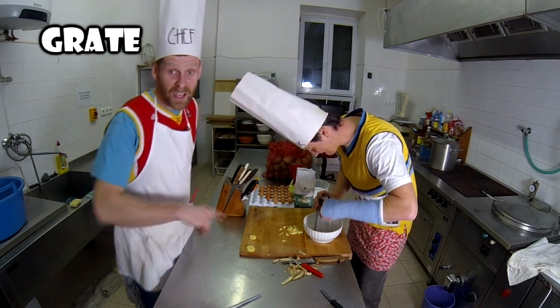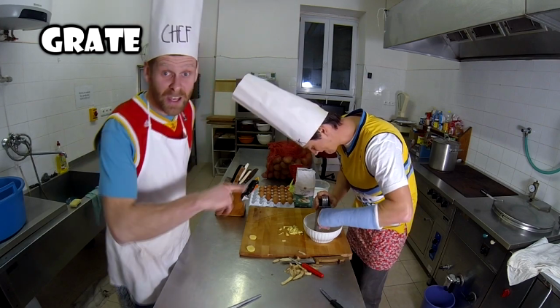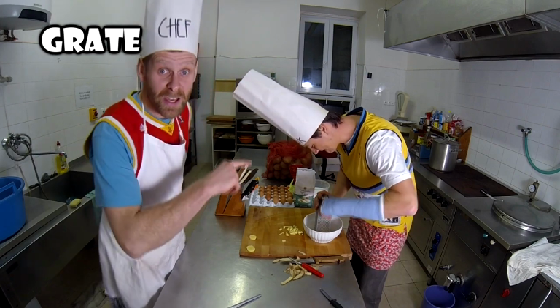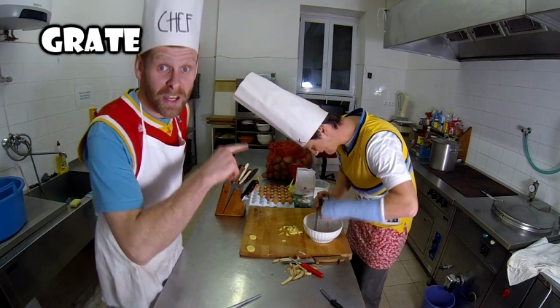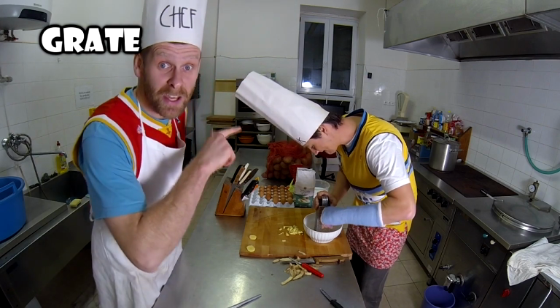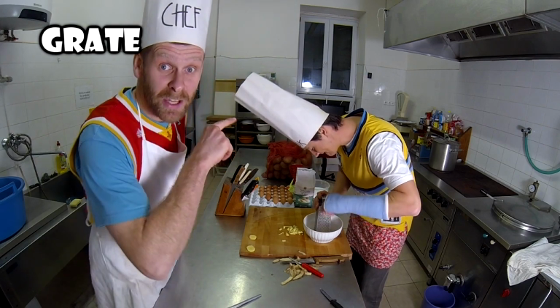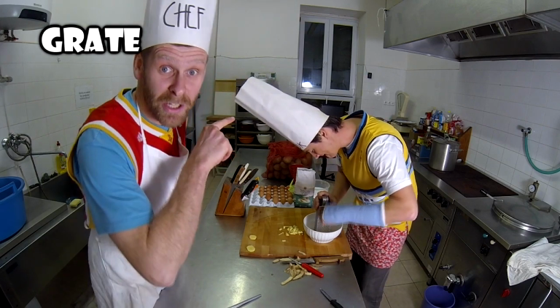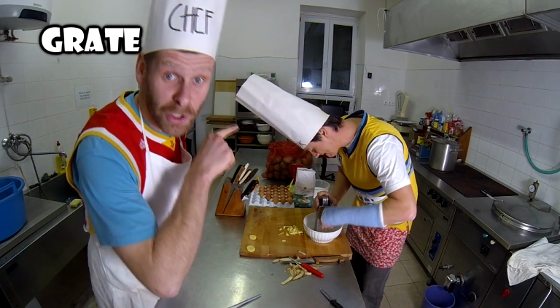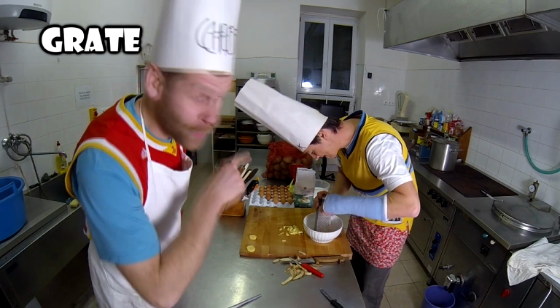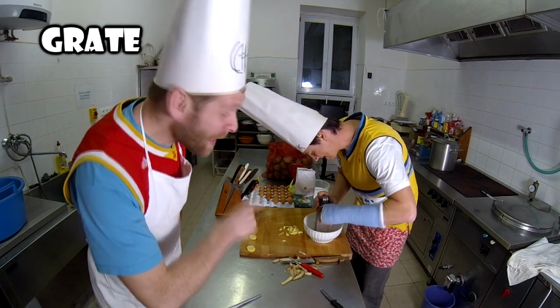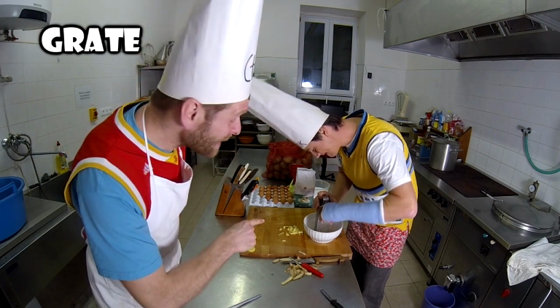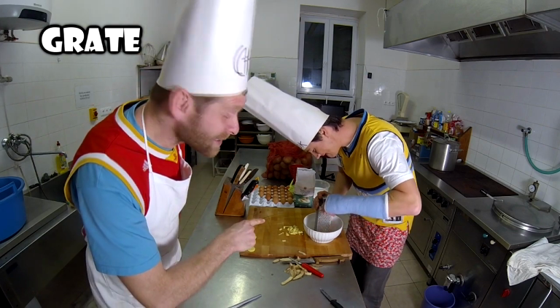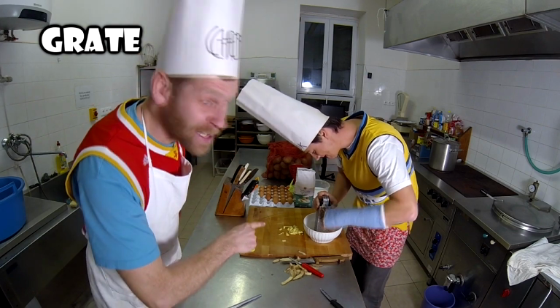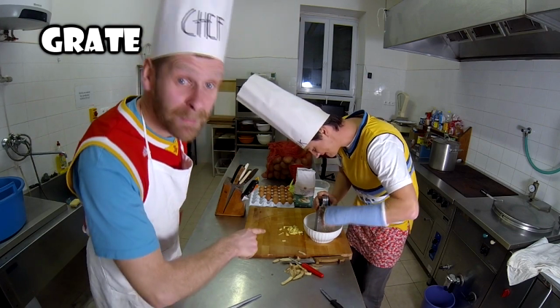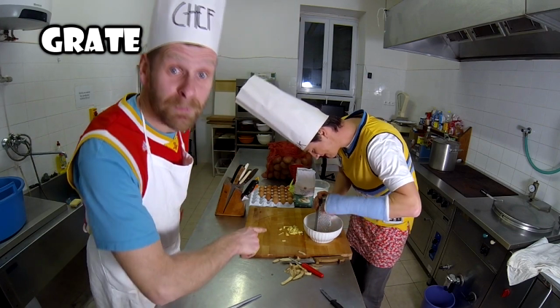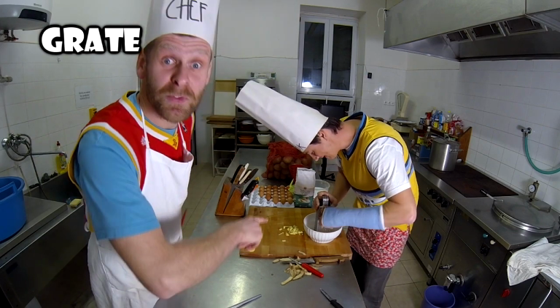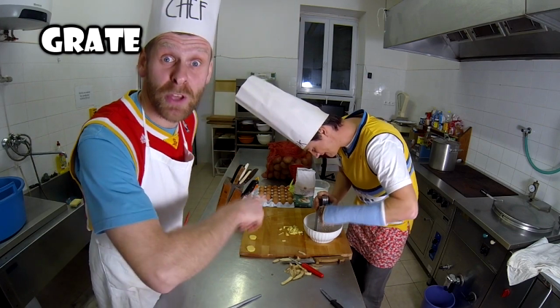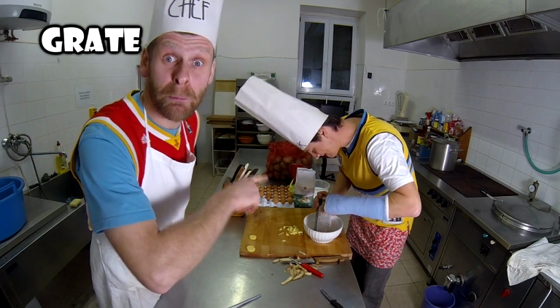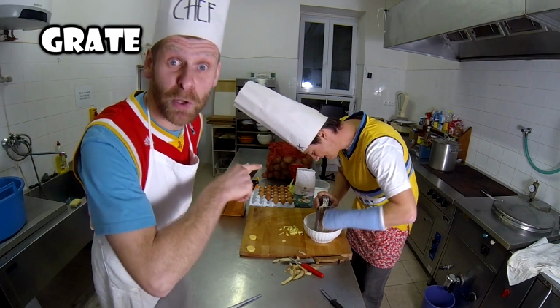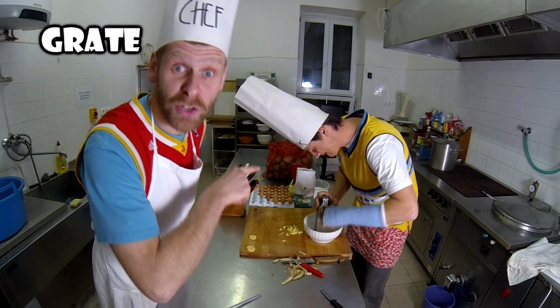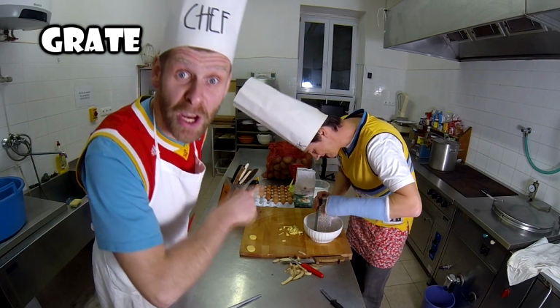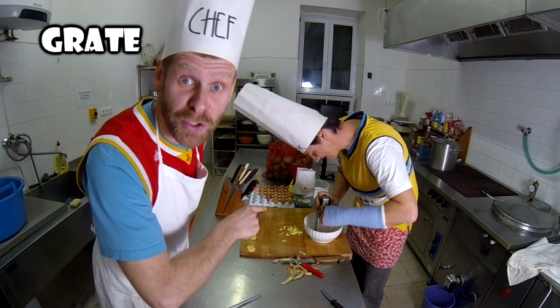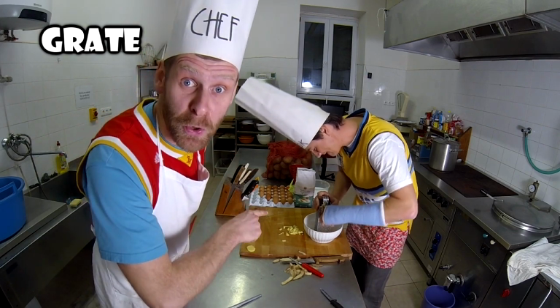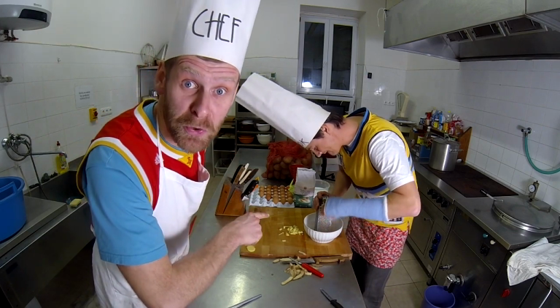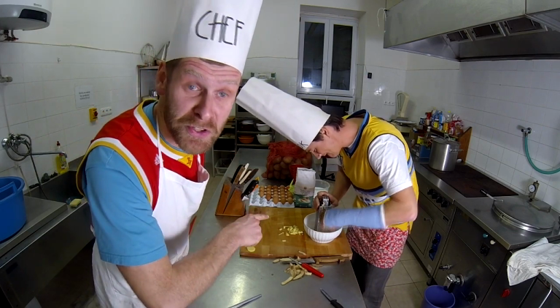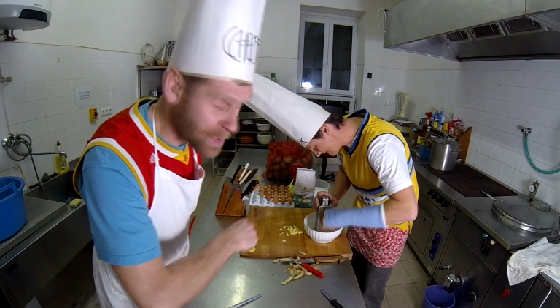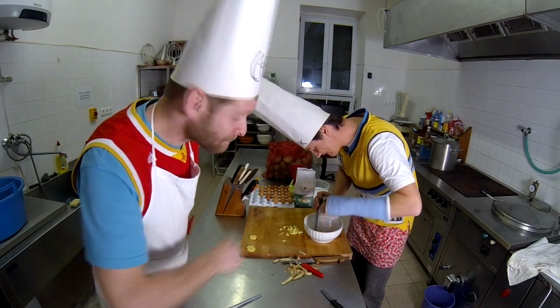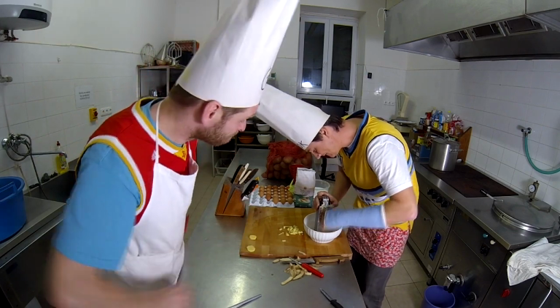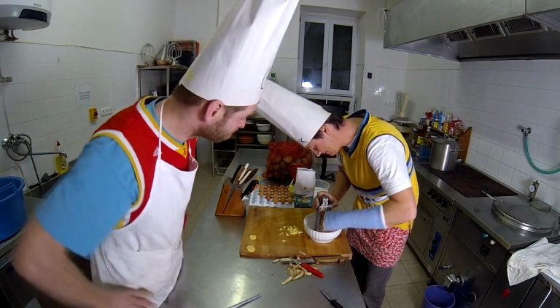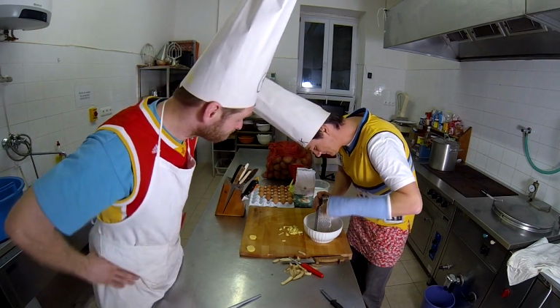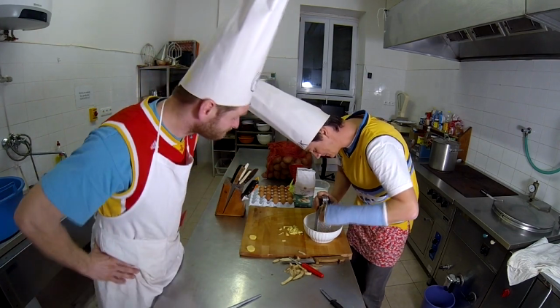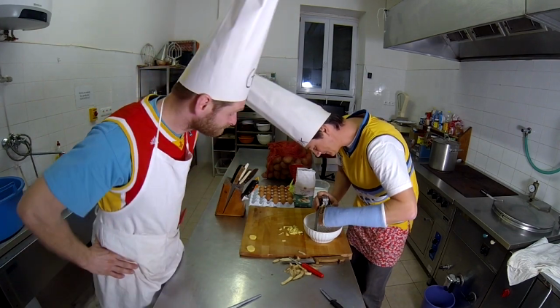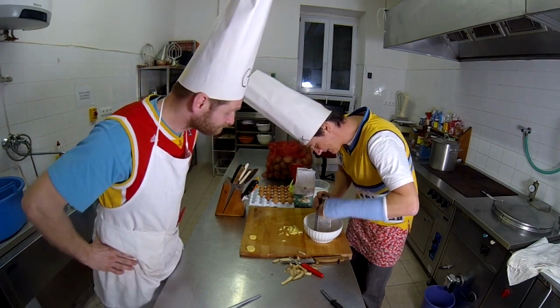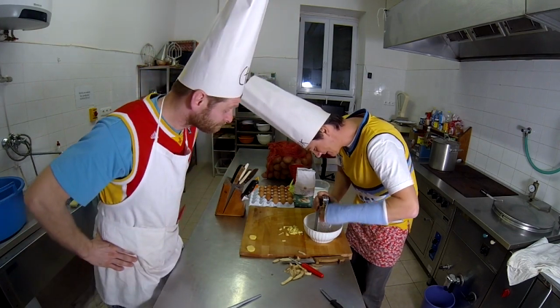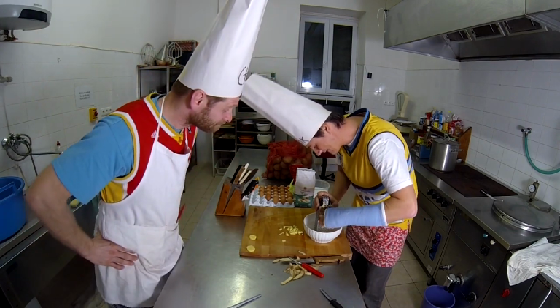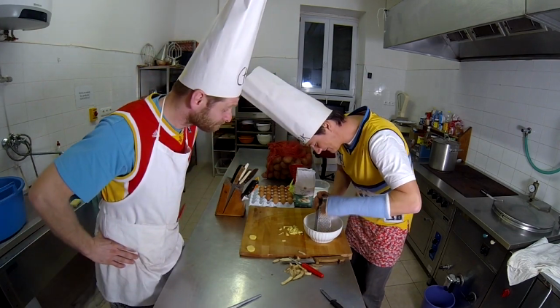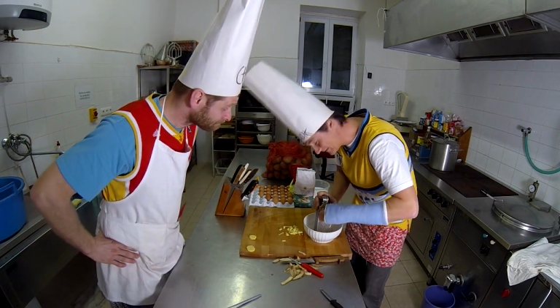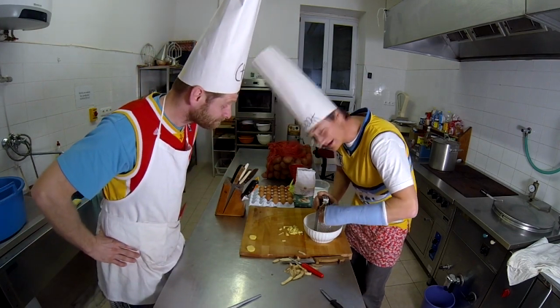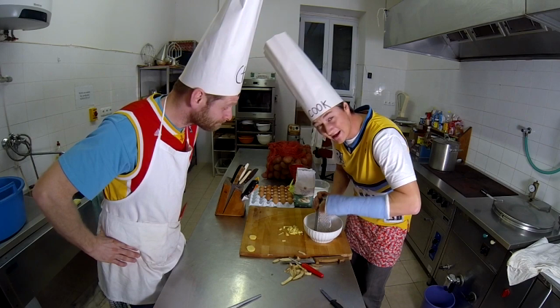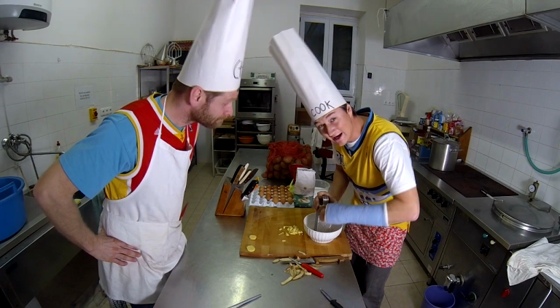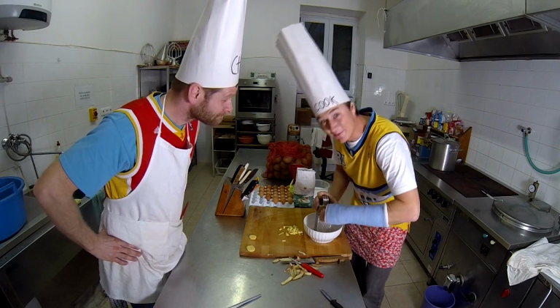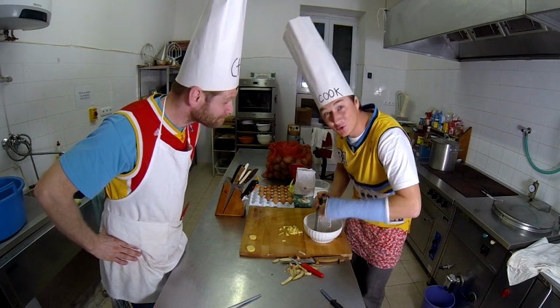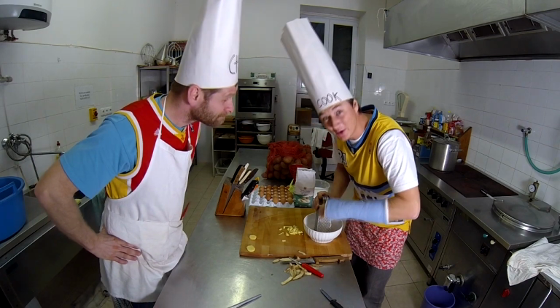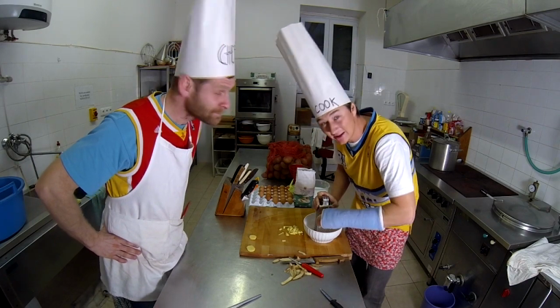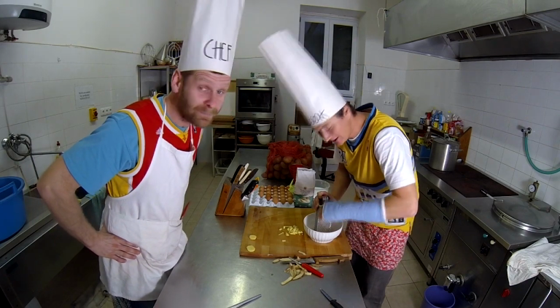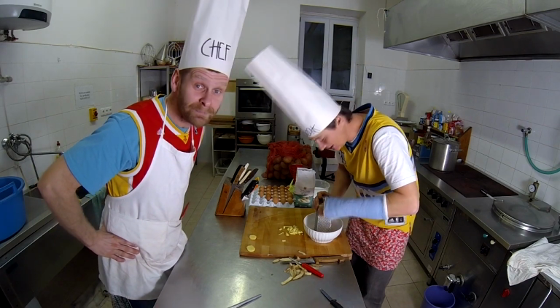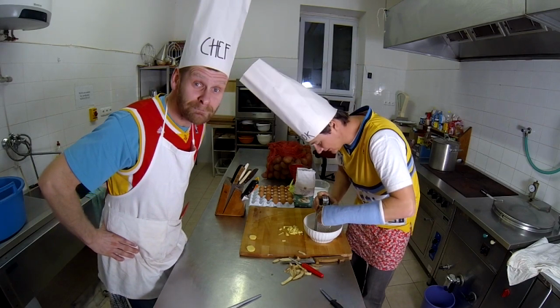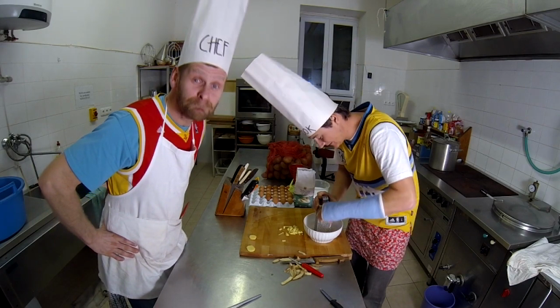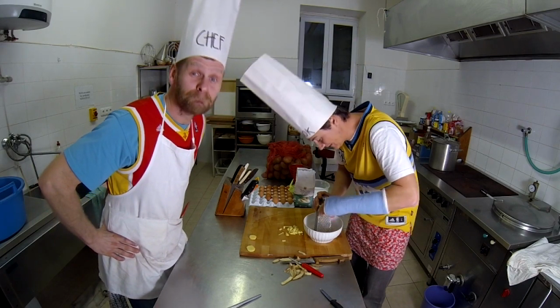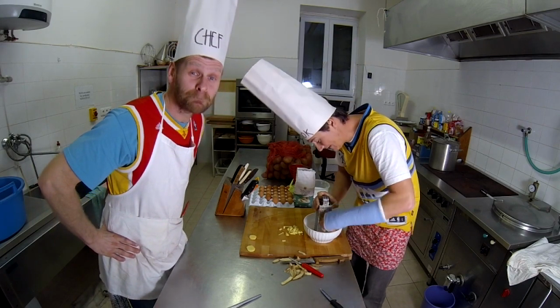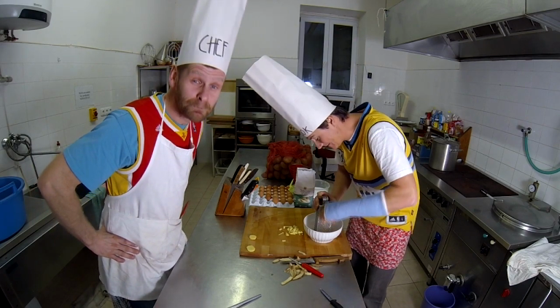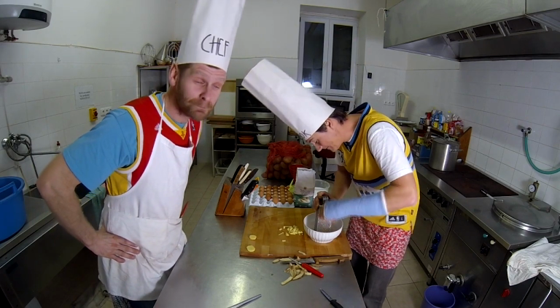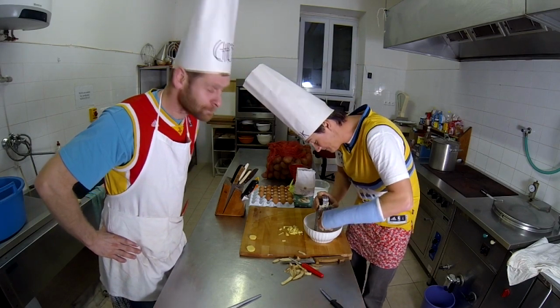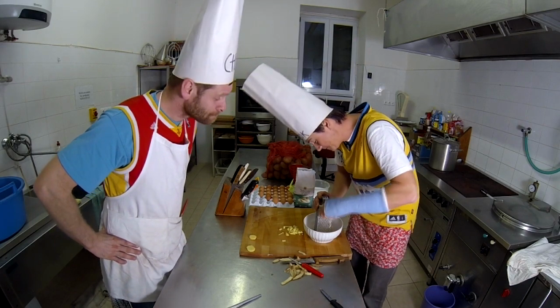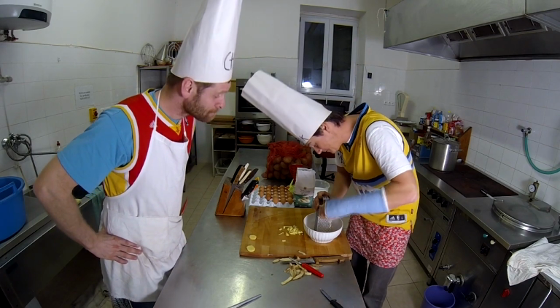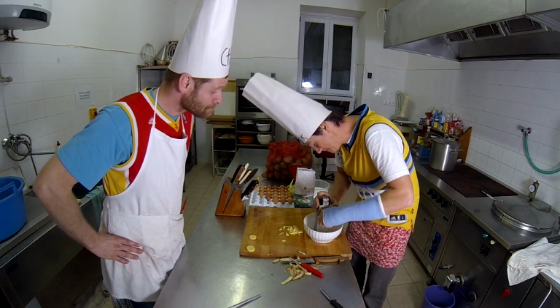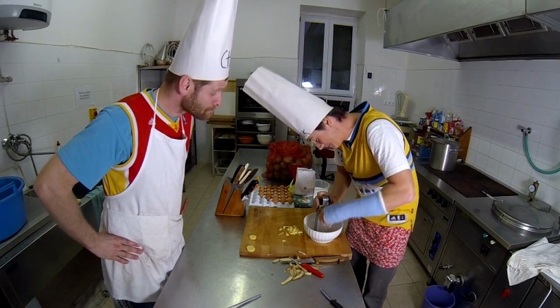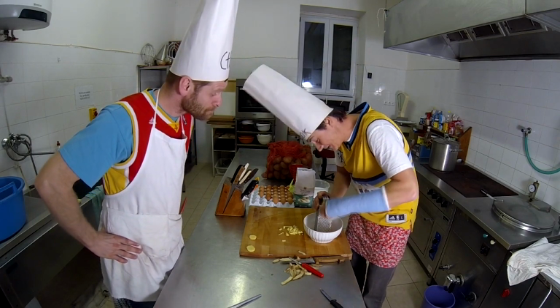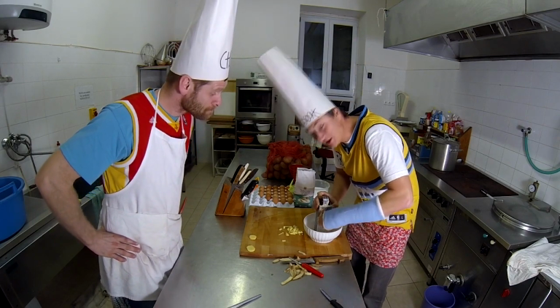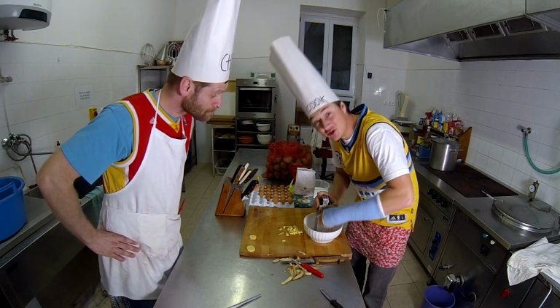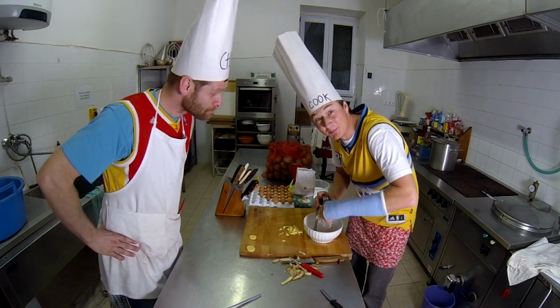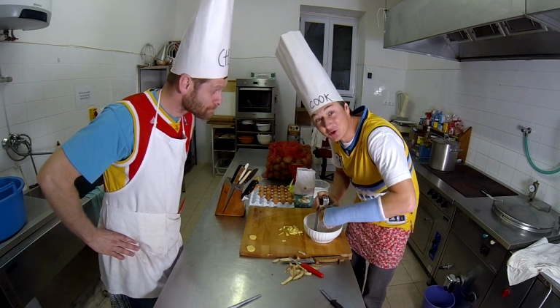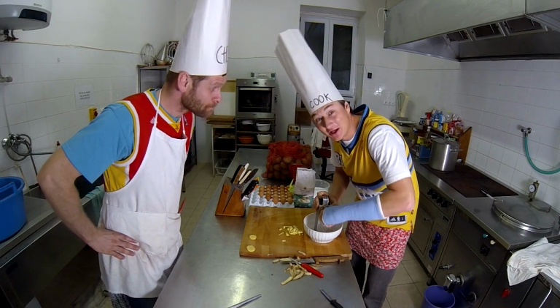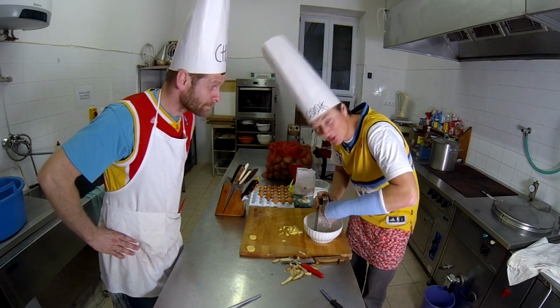Grate the potatoes. I'm grating the potatoes.